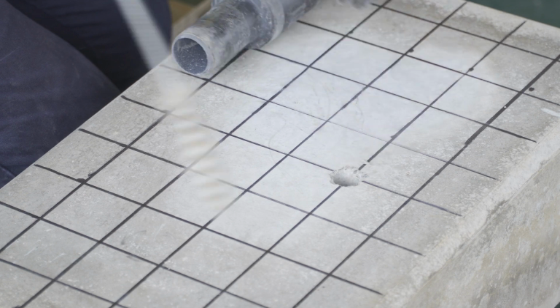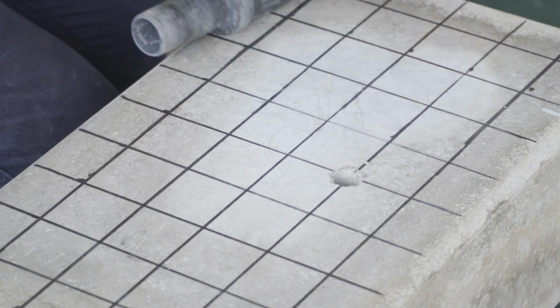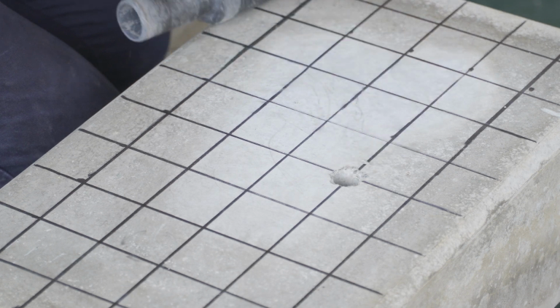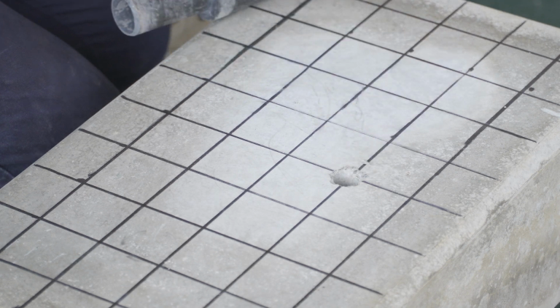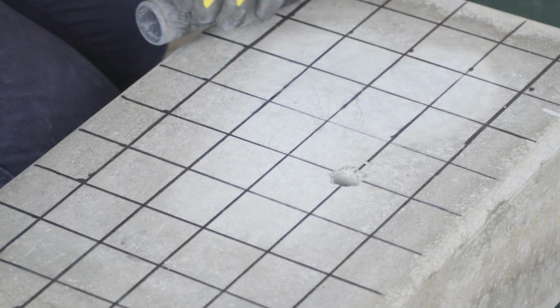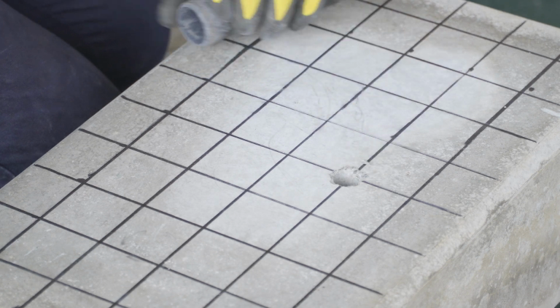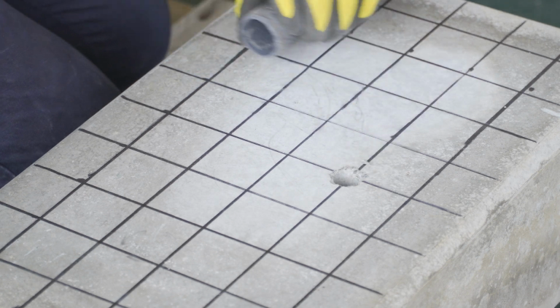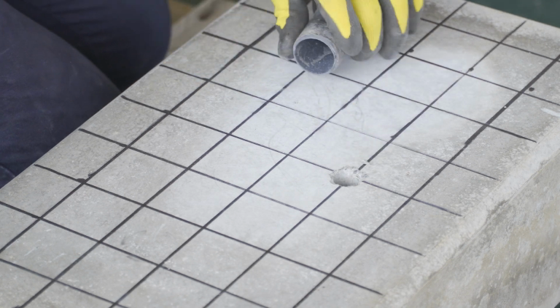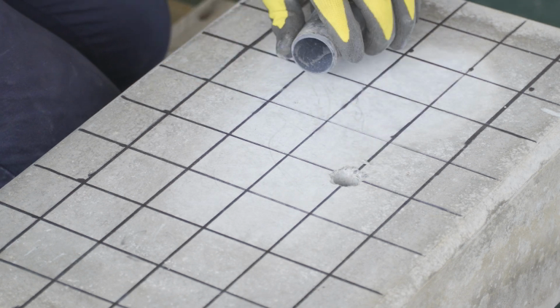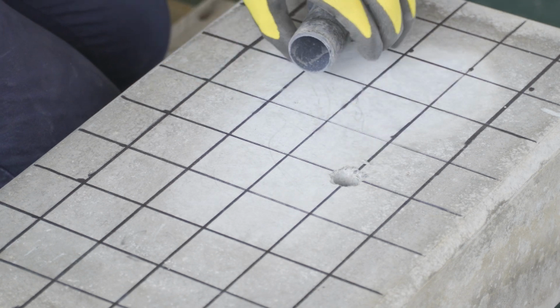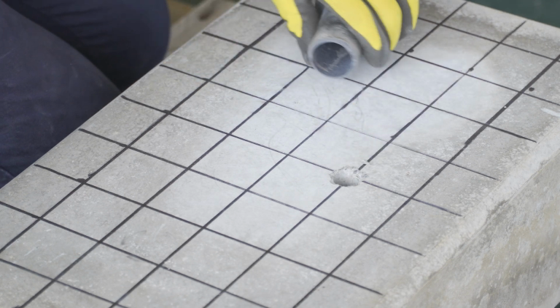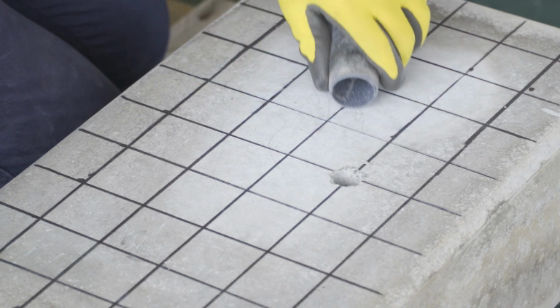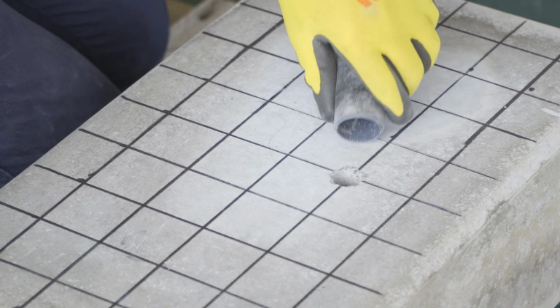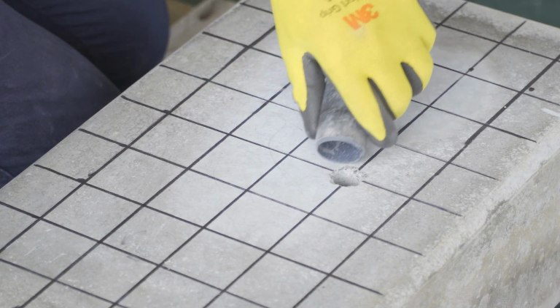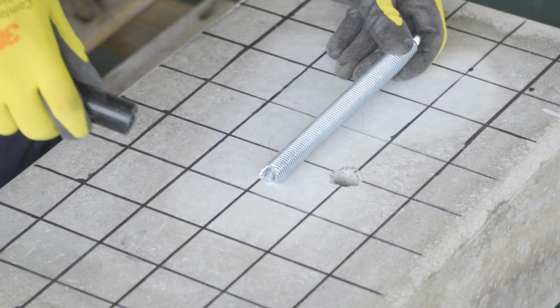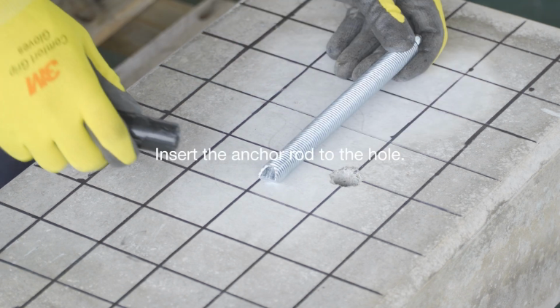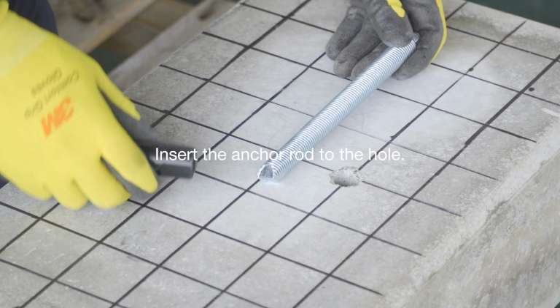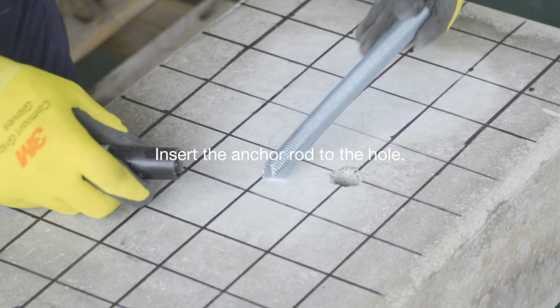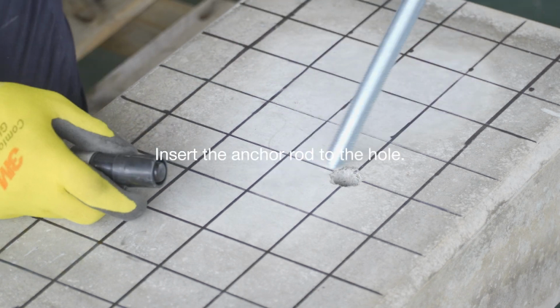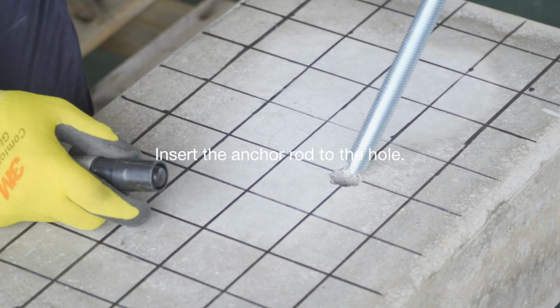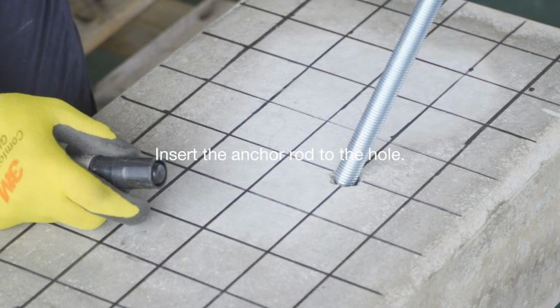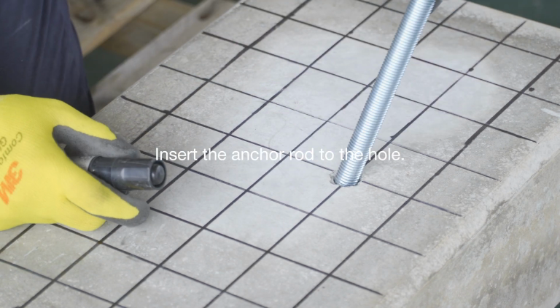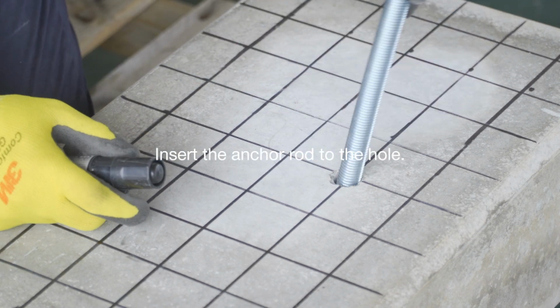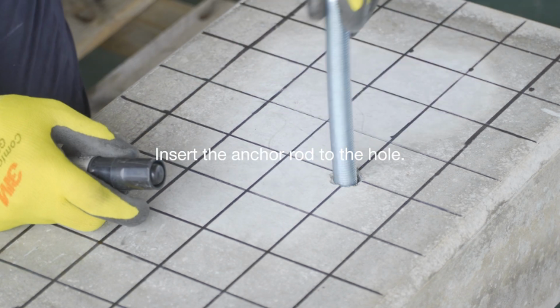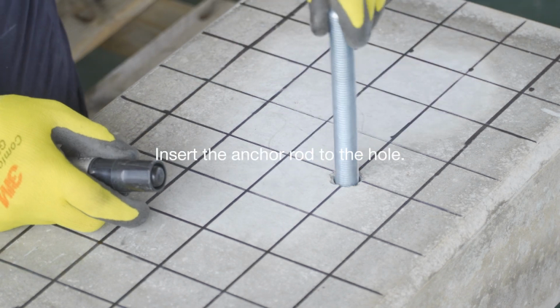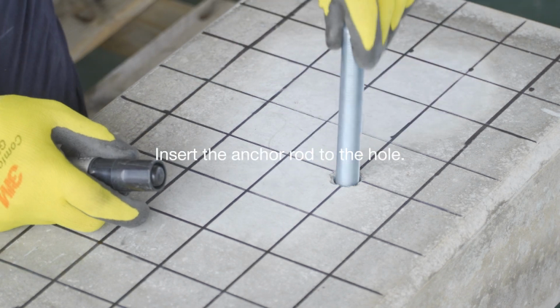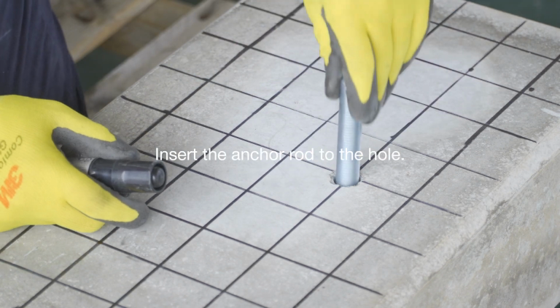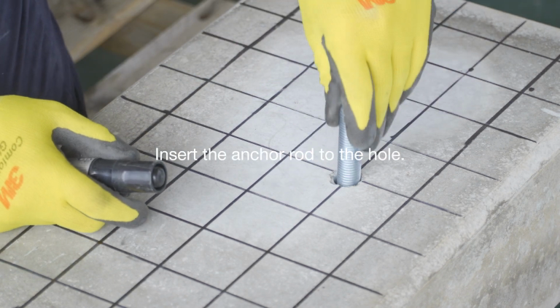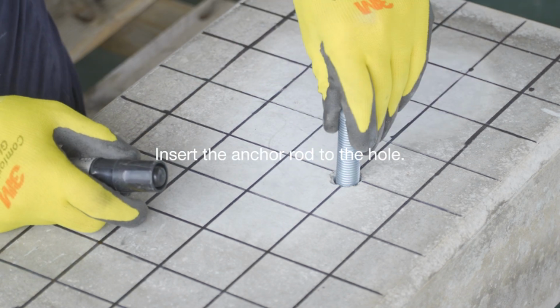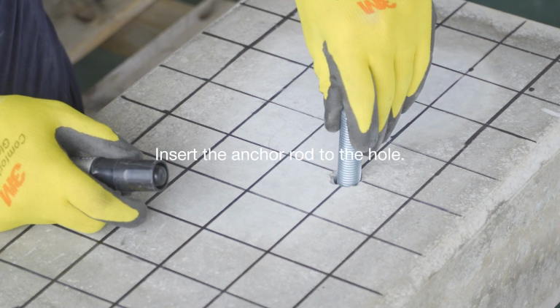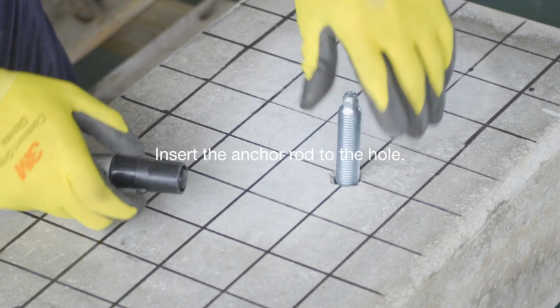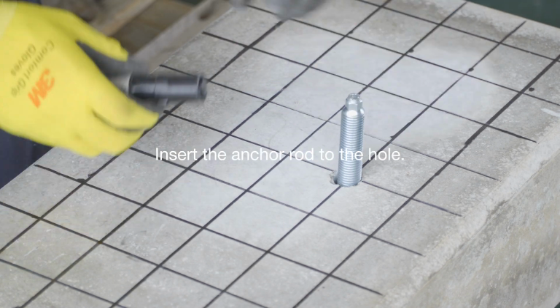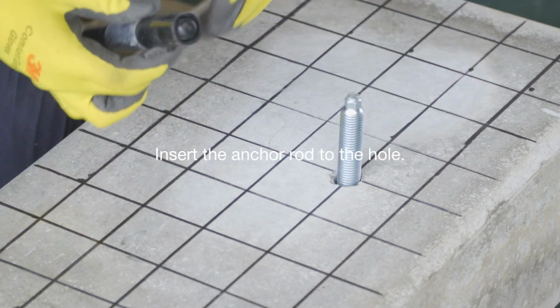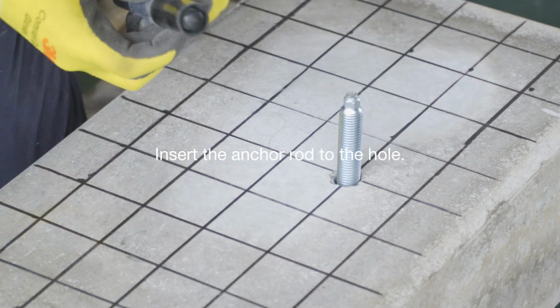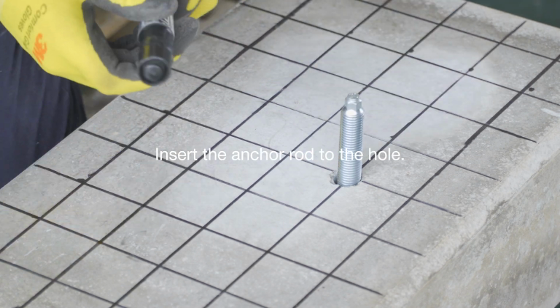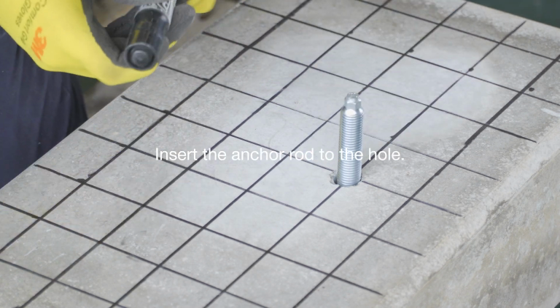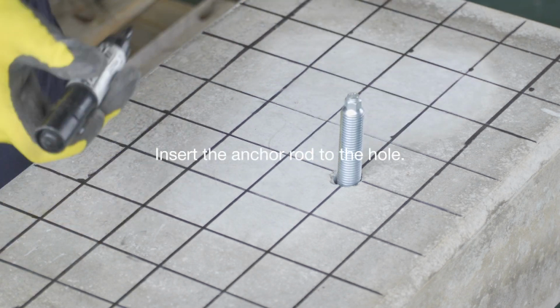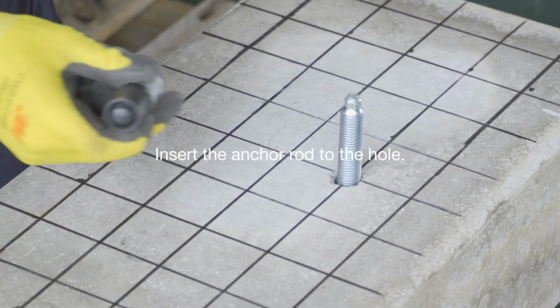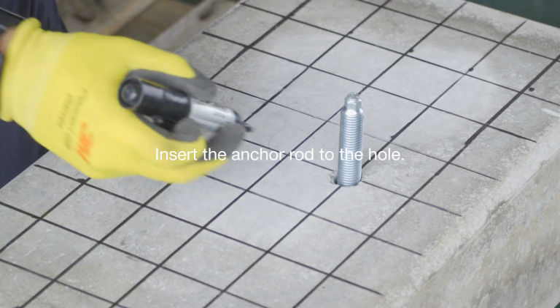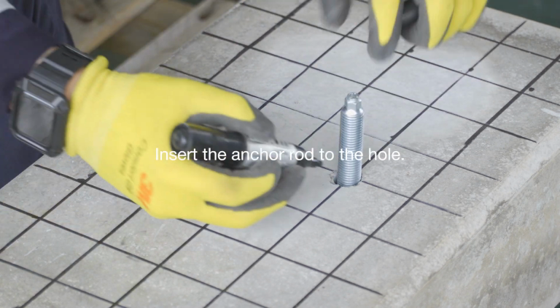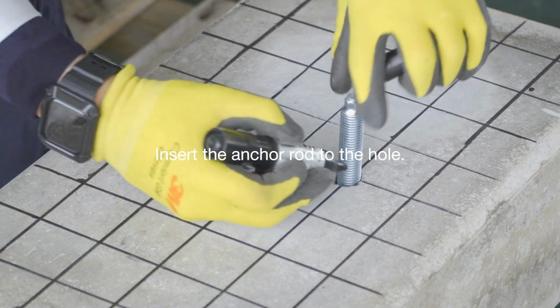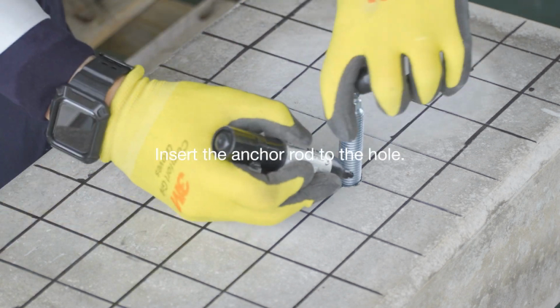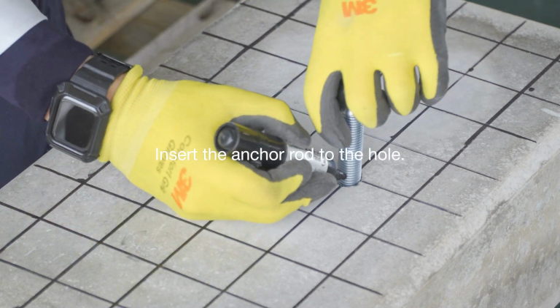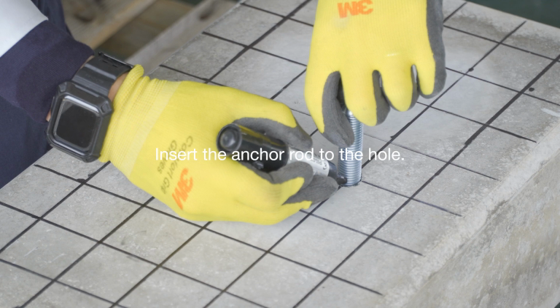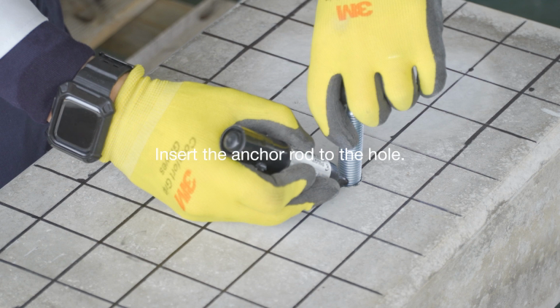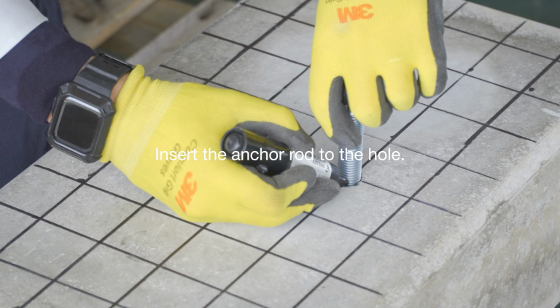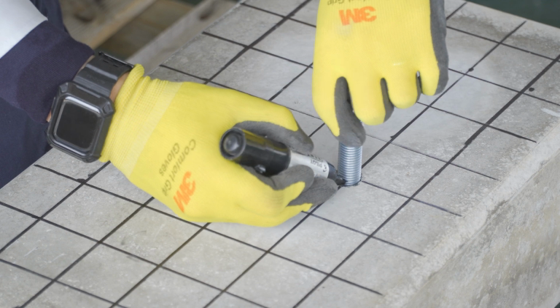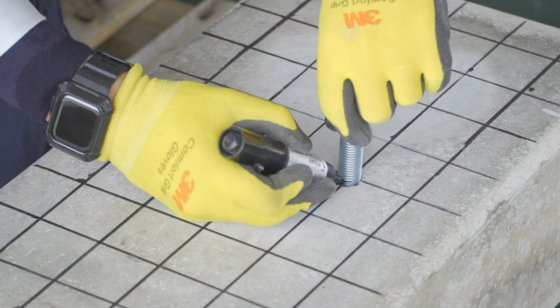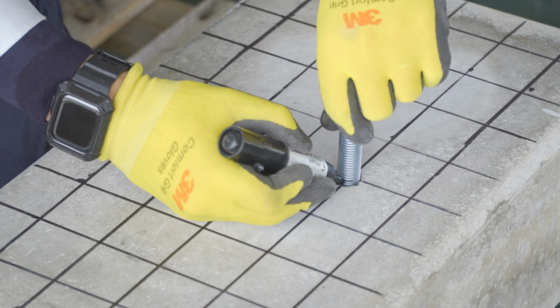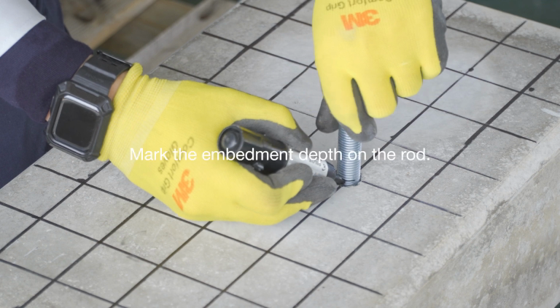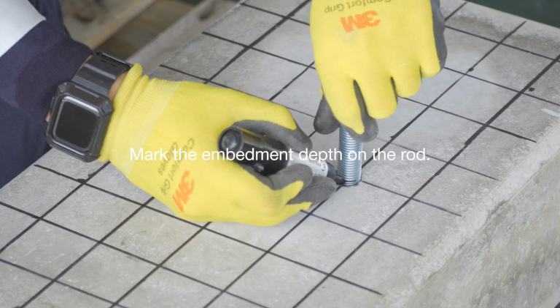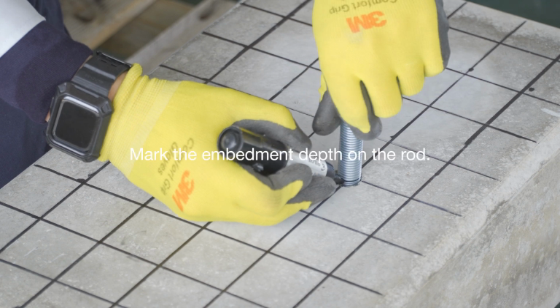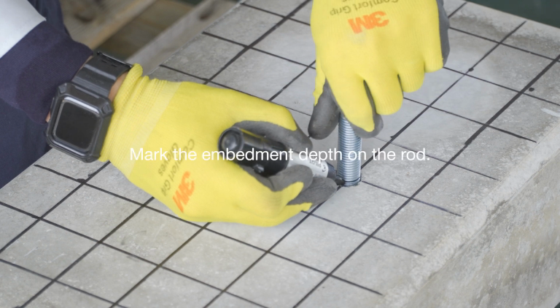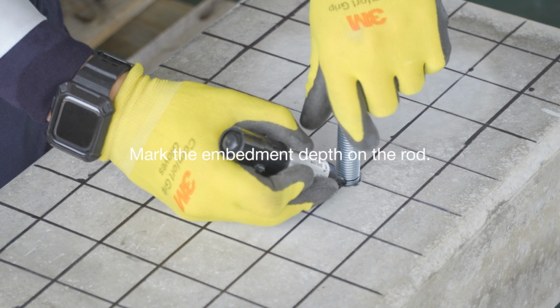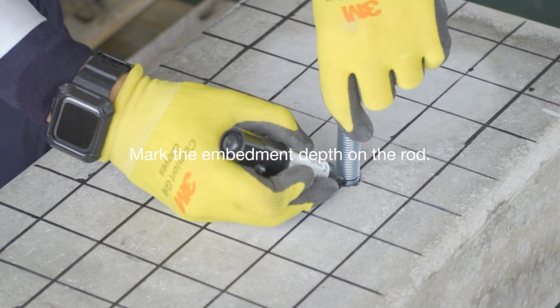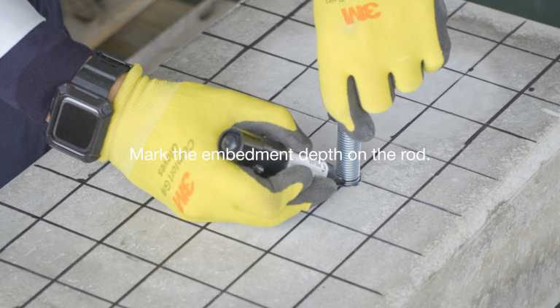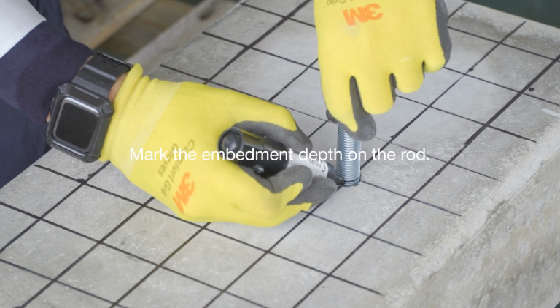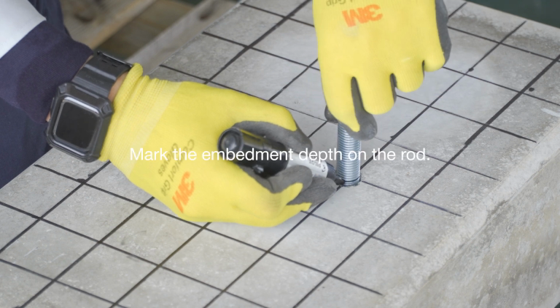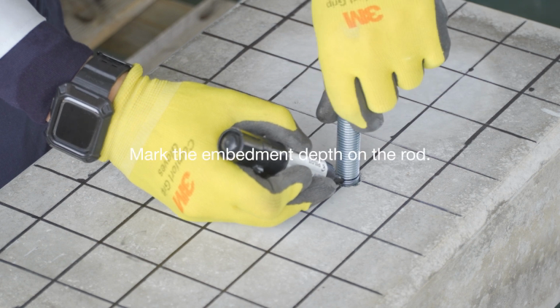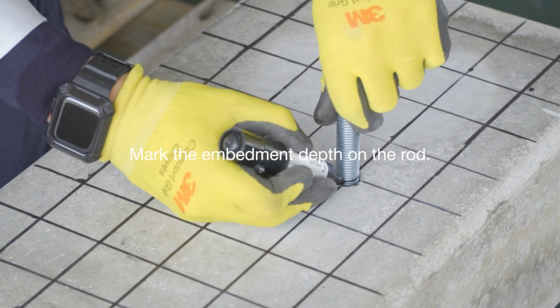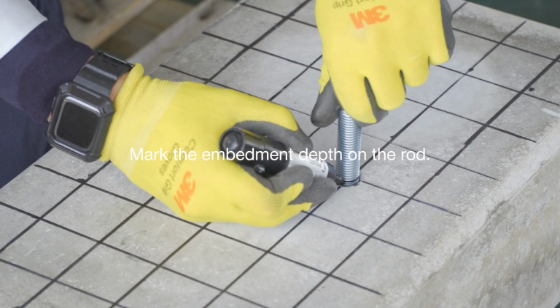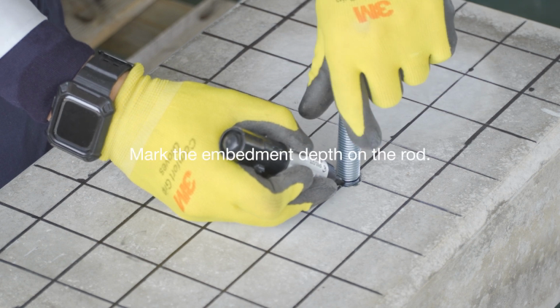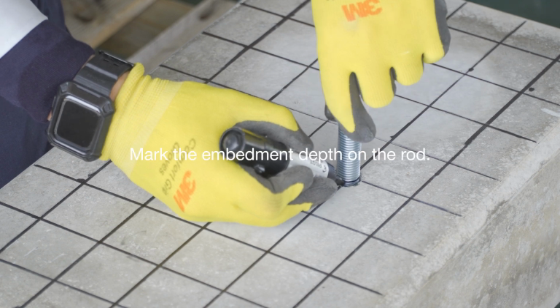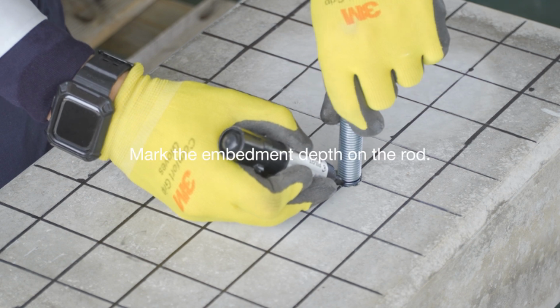After finishing cleaning the drilled hole, put the anchor rod into the hole. Mark the embedment depth on the rod.